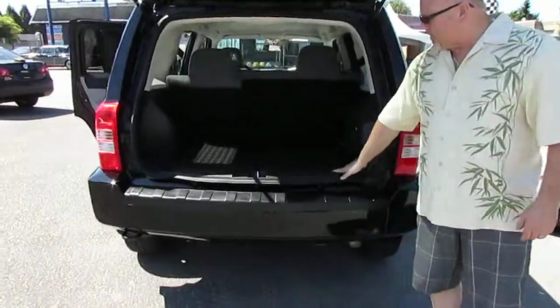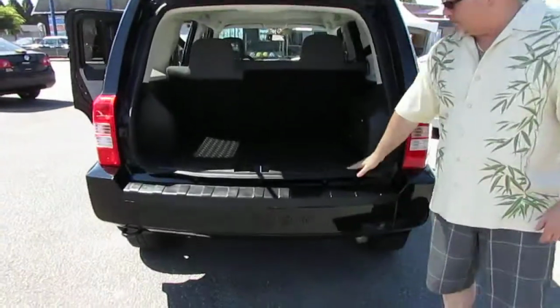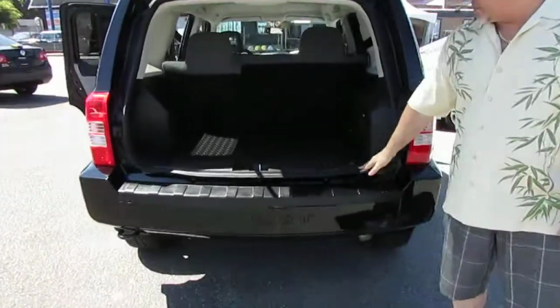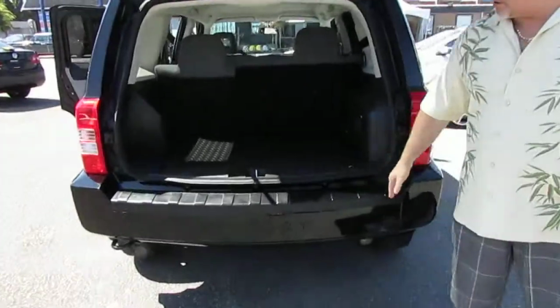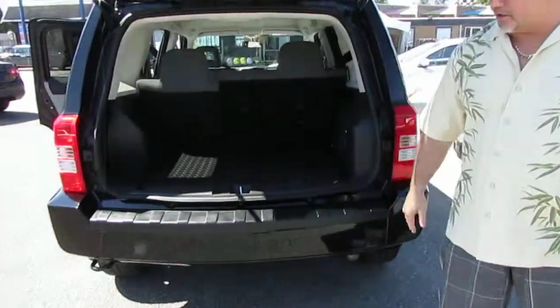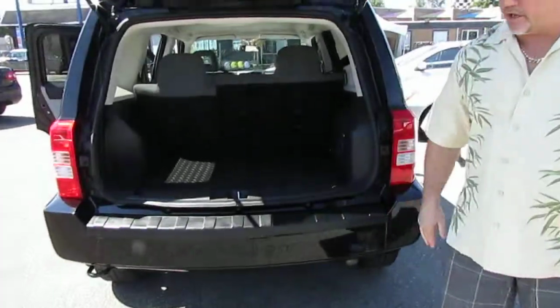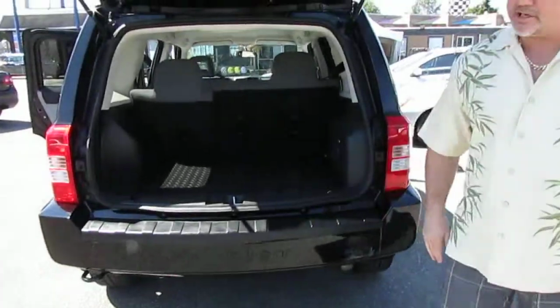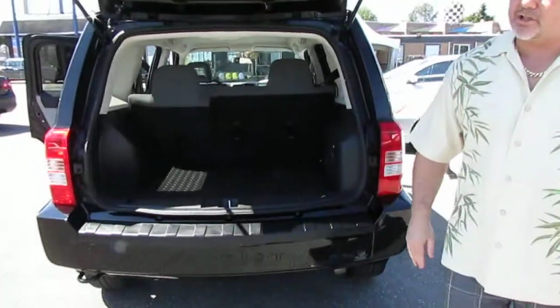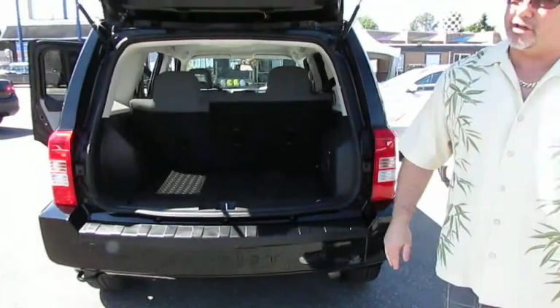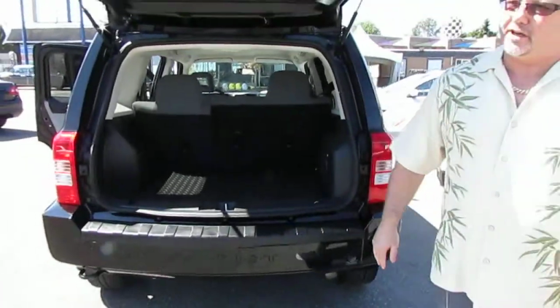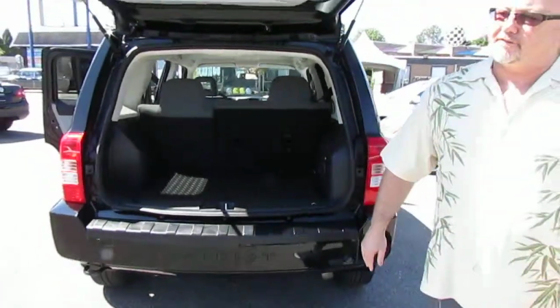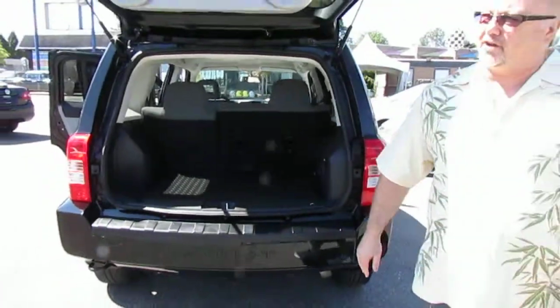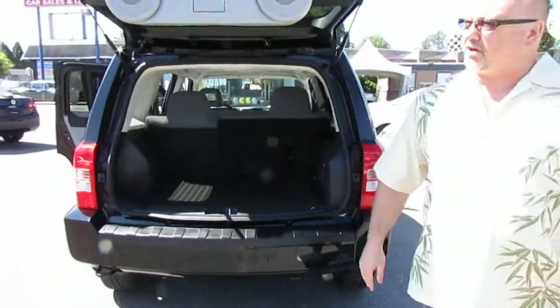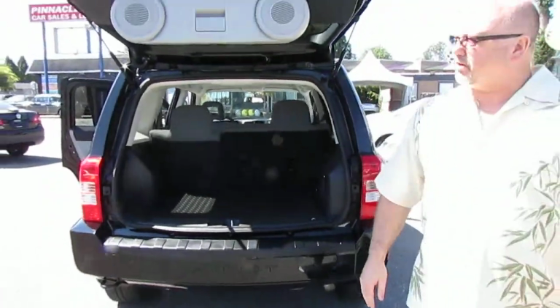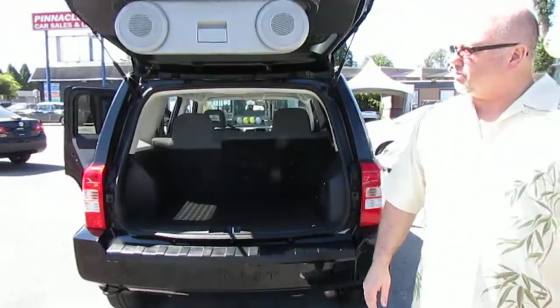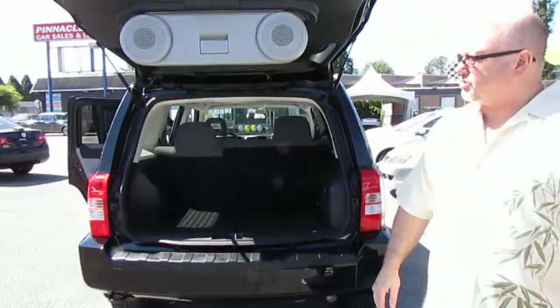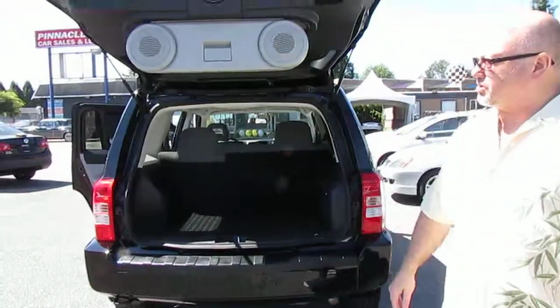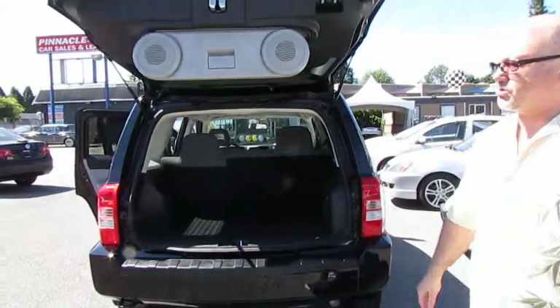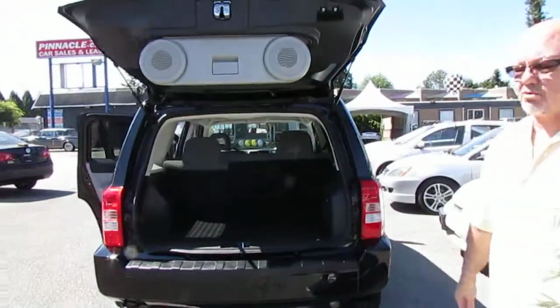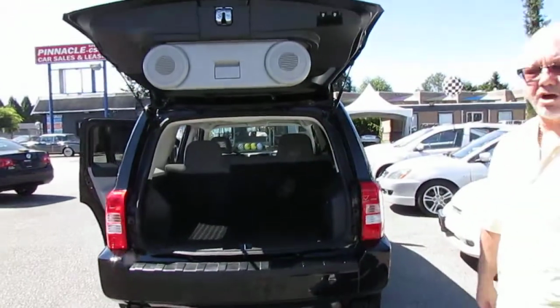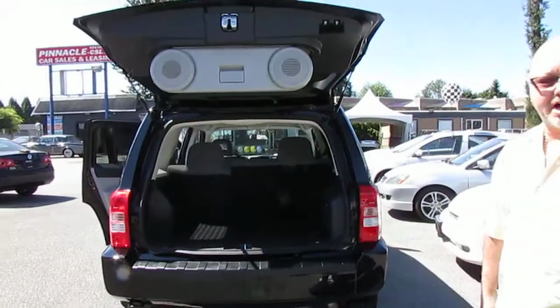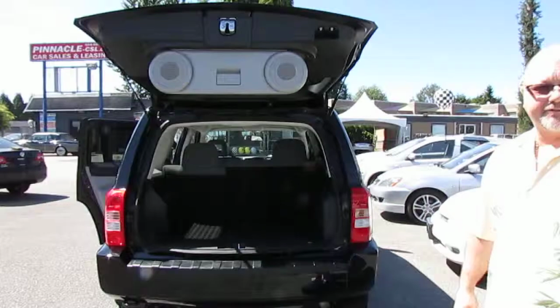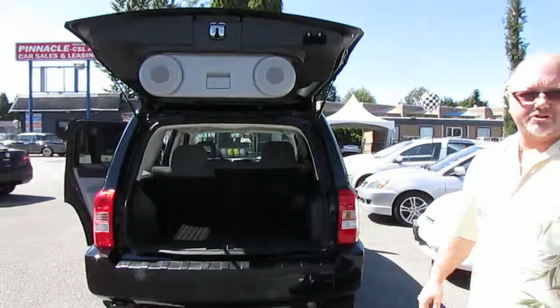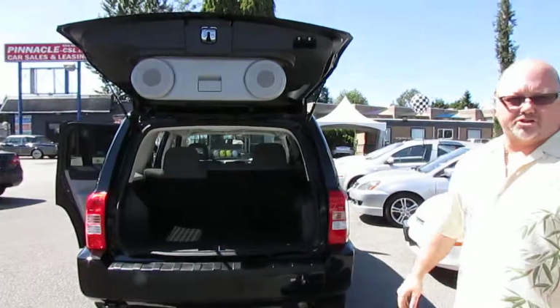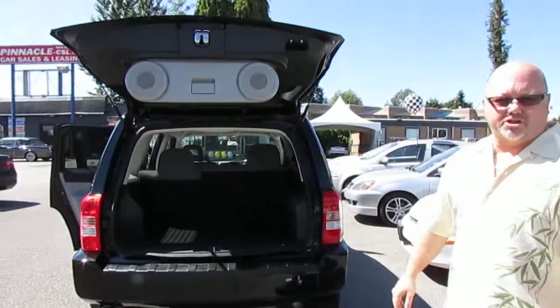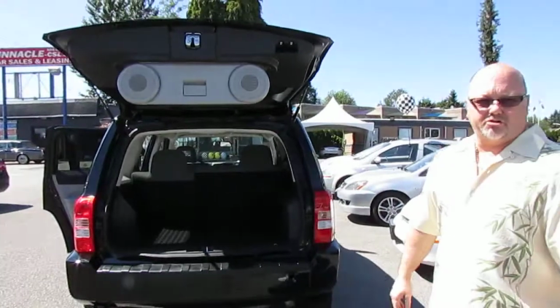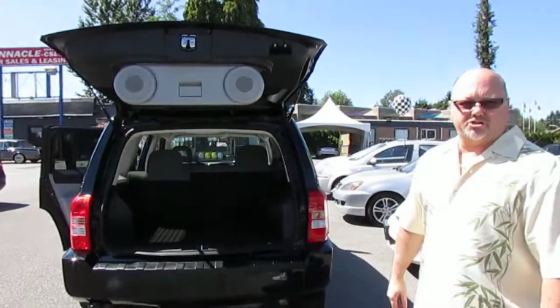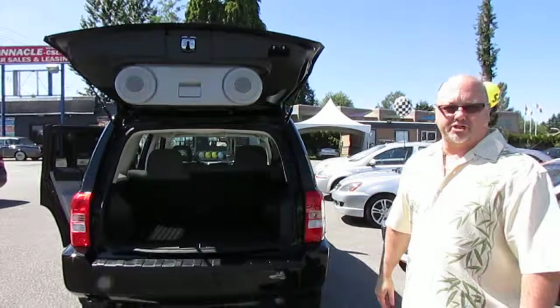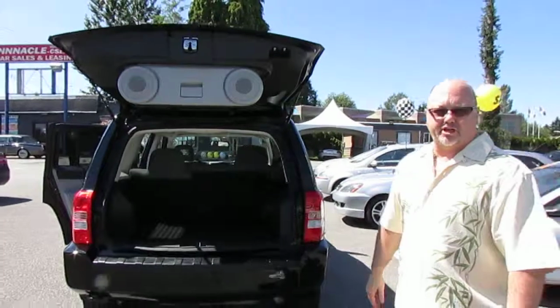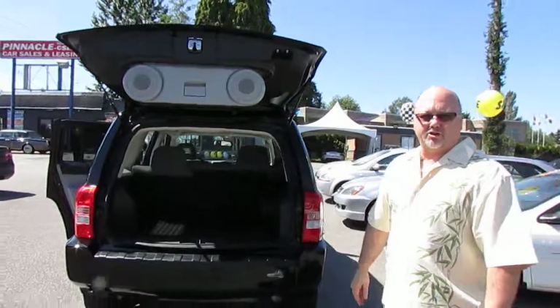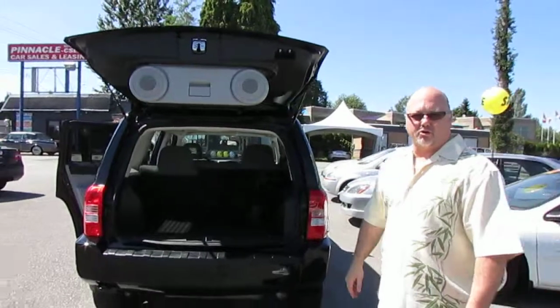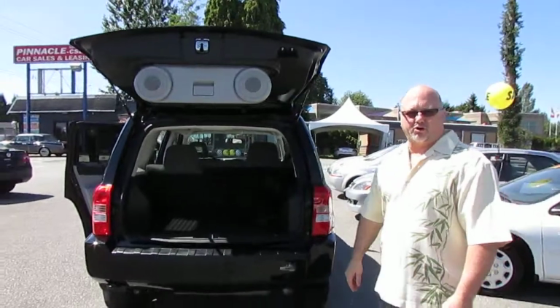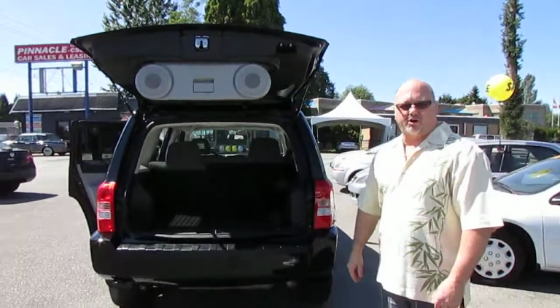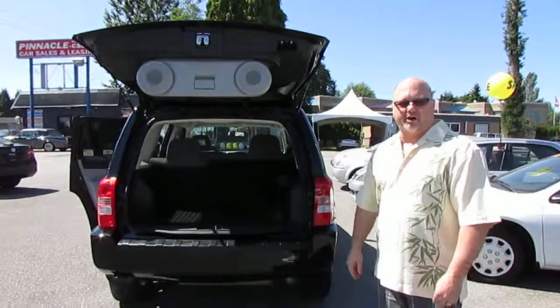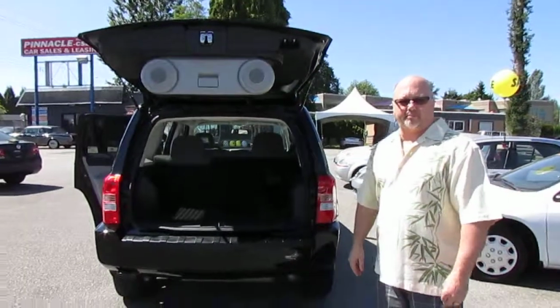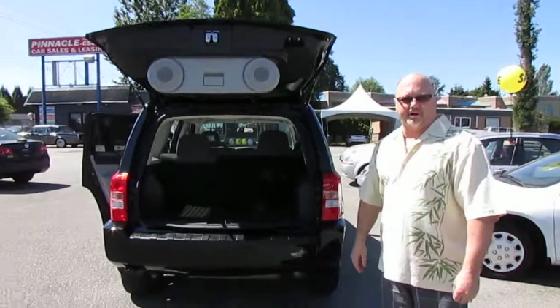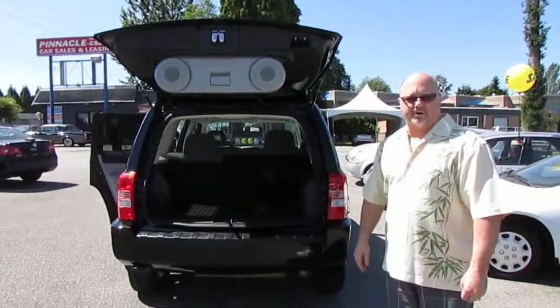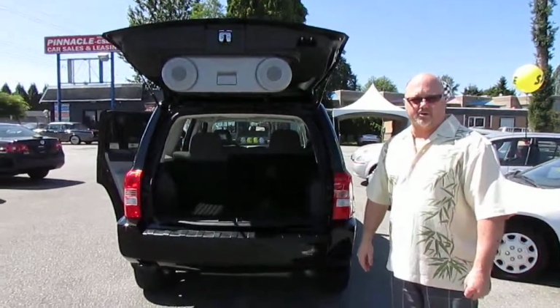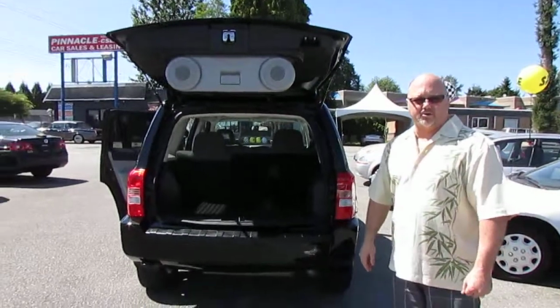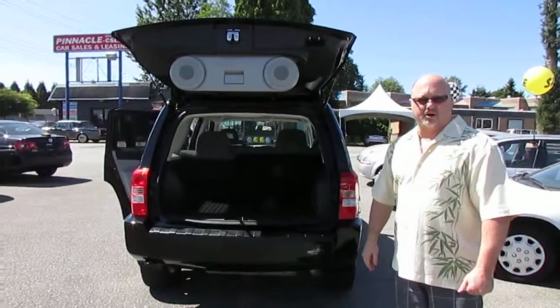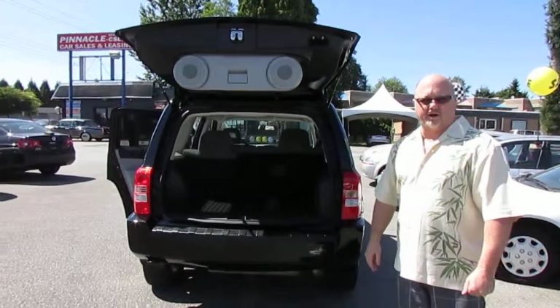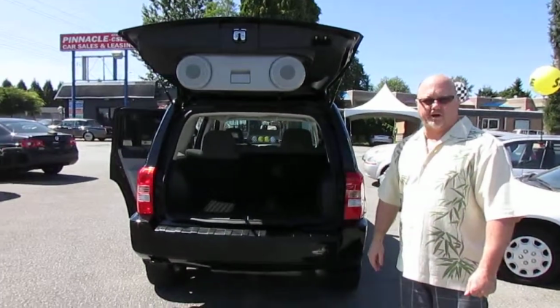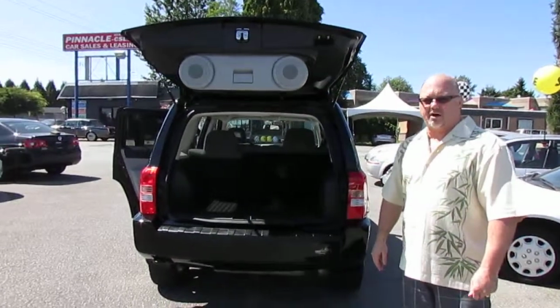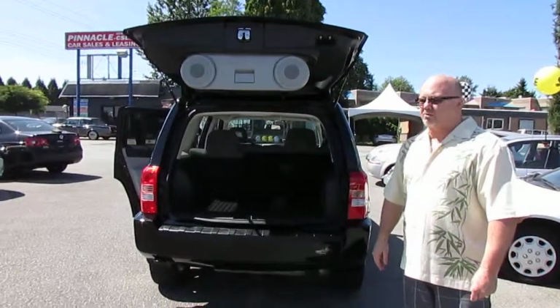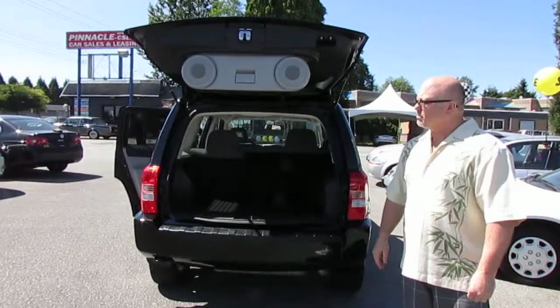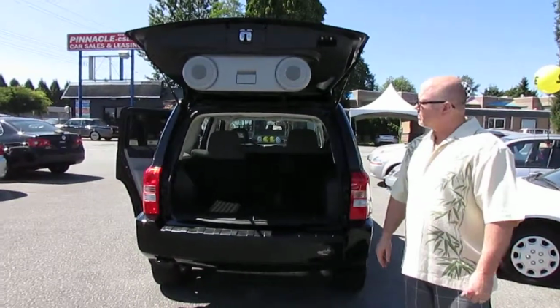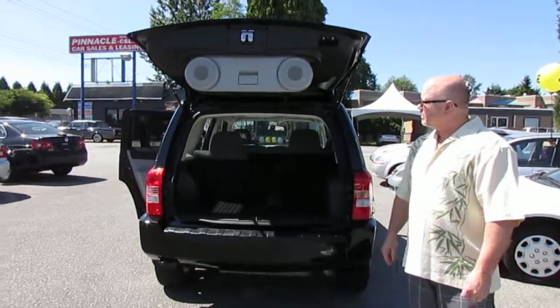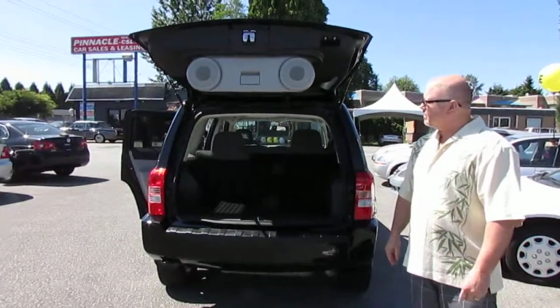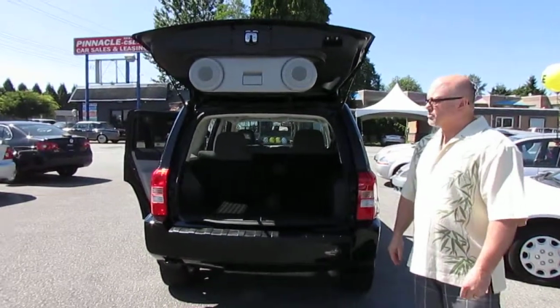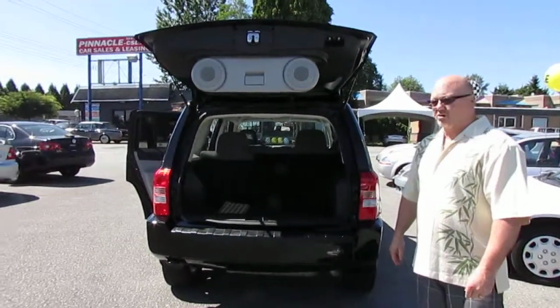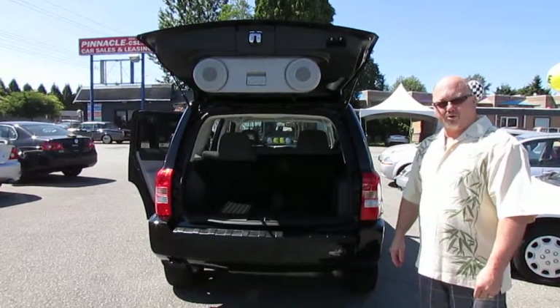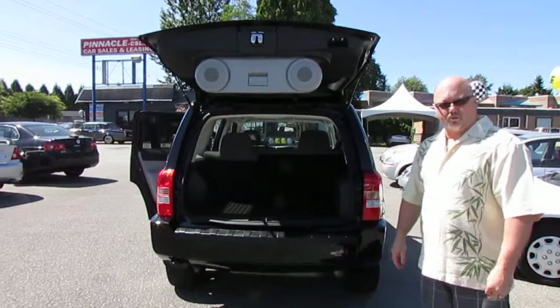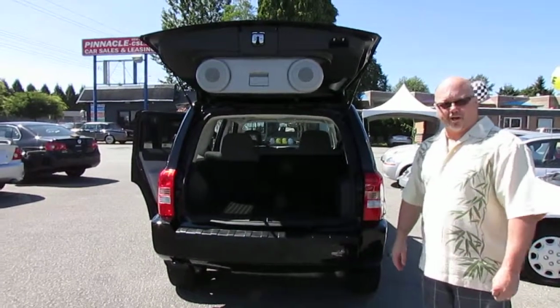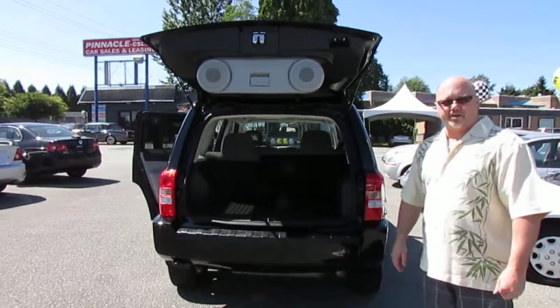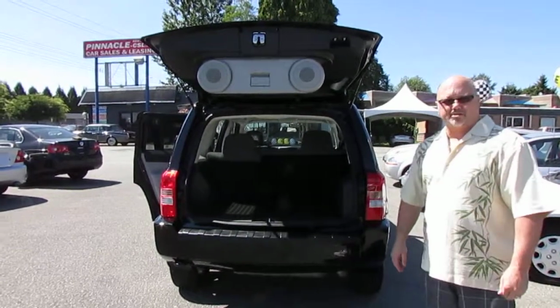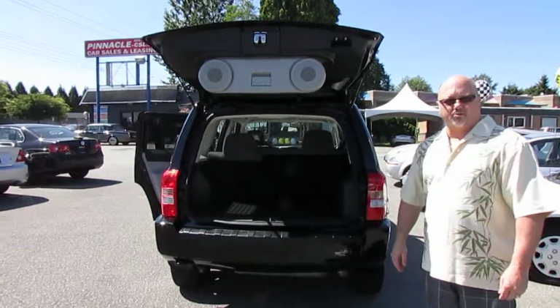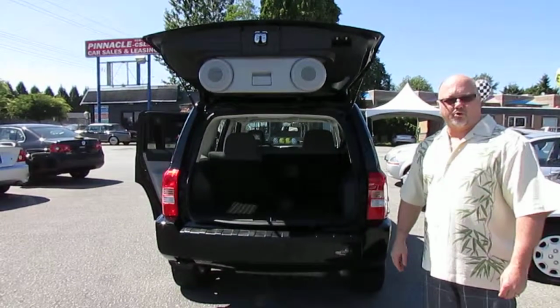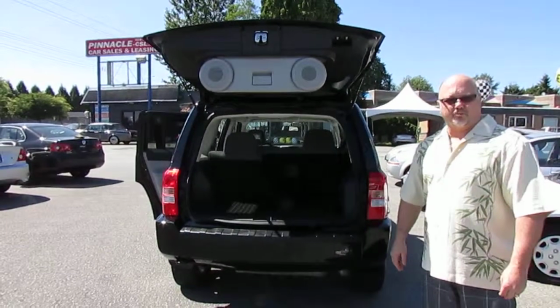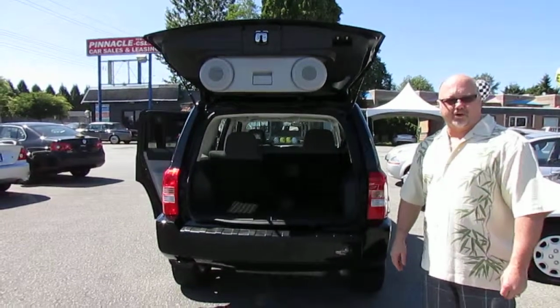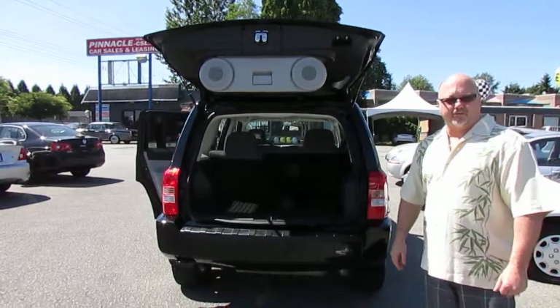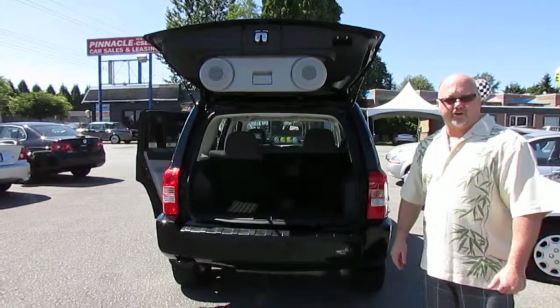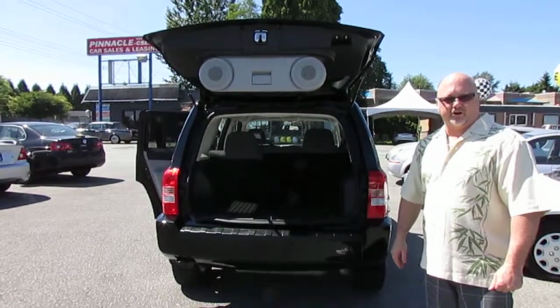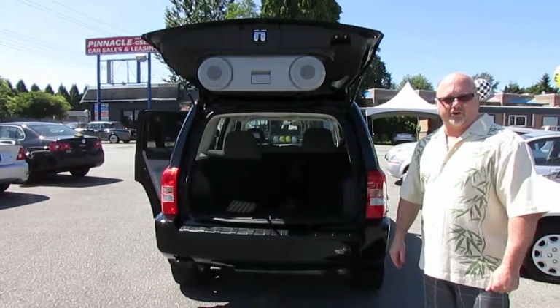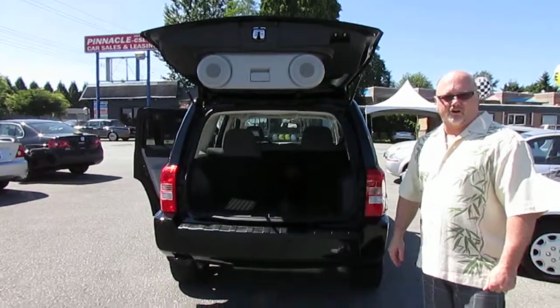This is a nice clean vehicle, just arrived. There's a huge sale going on at Pinnacle right now — don't wait because it won't be here very long.